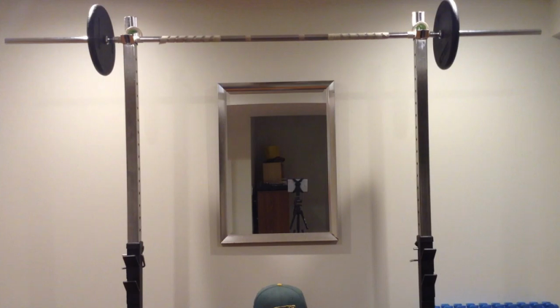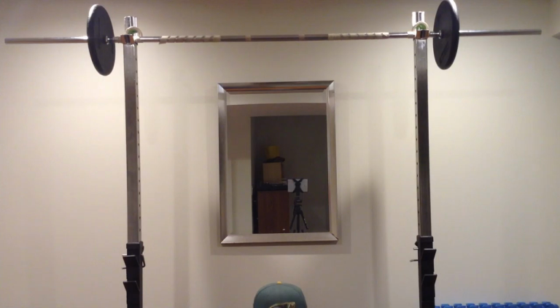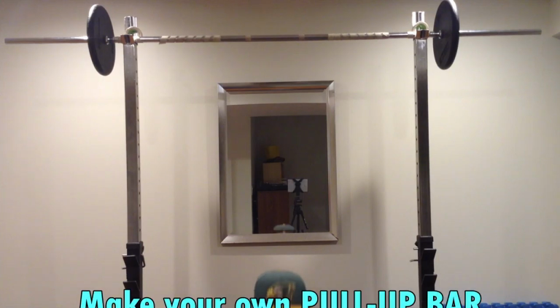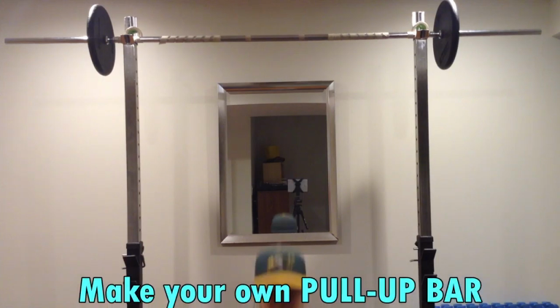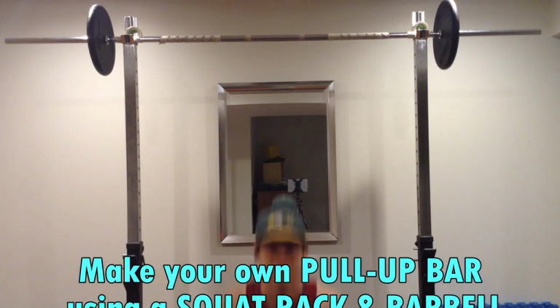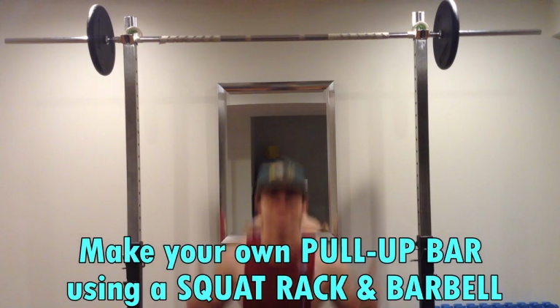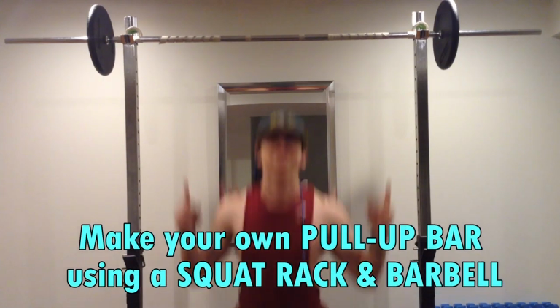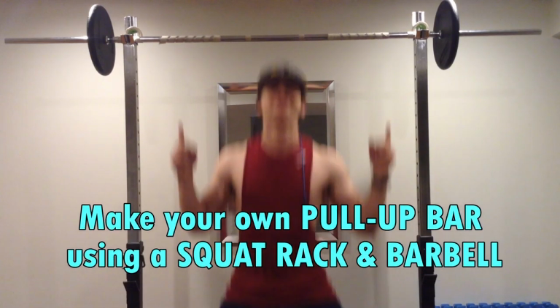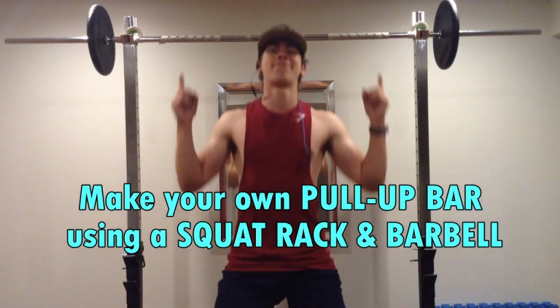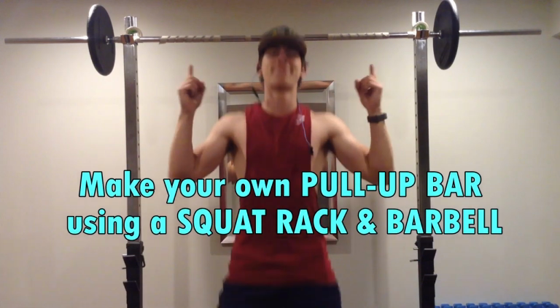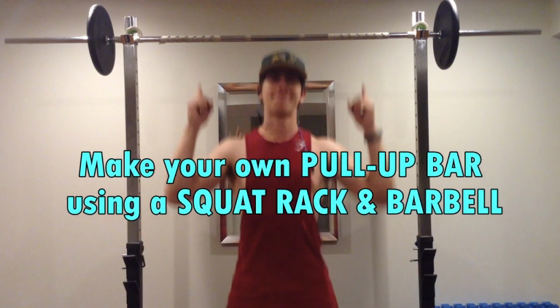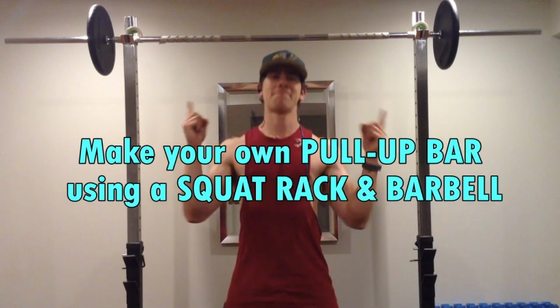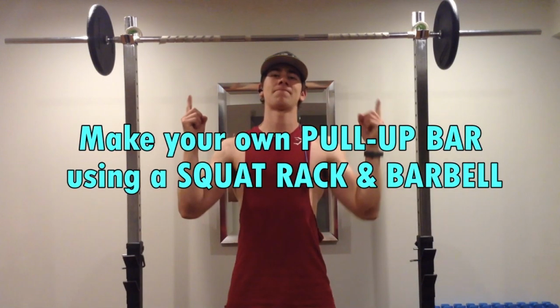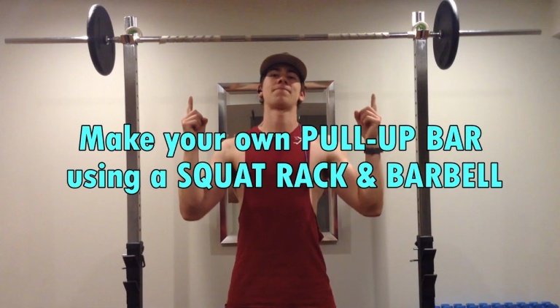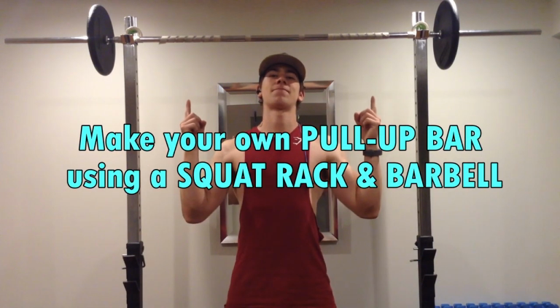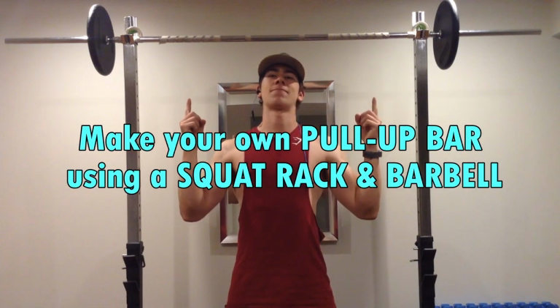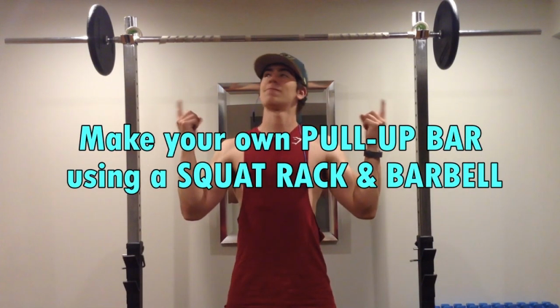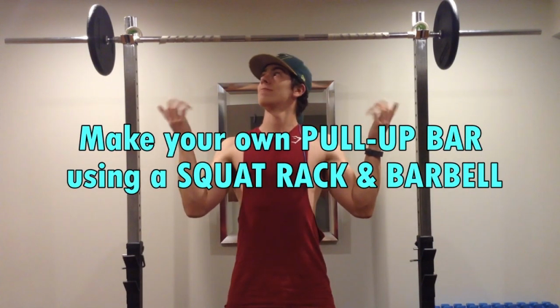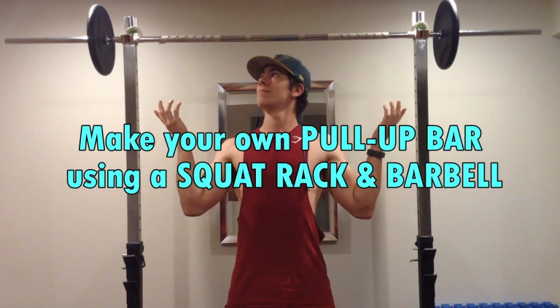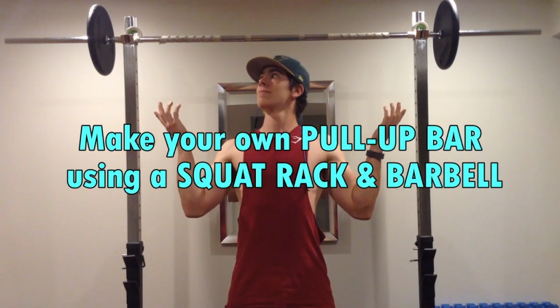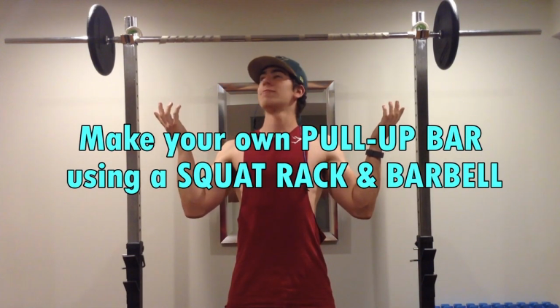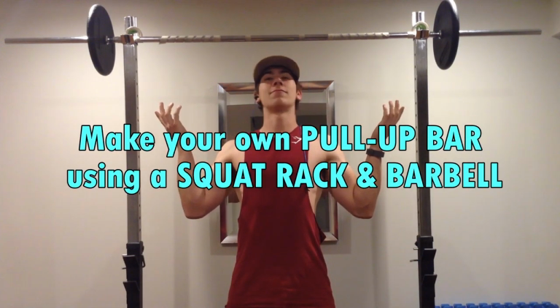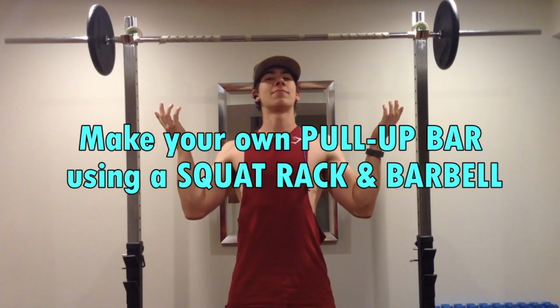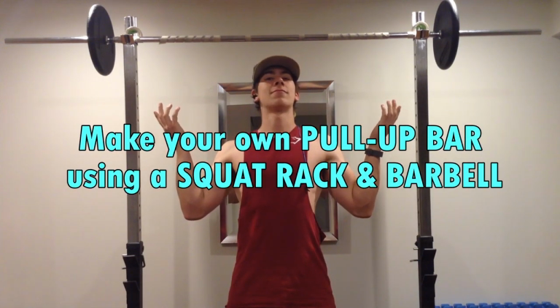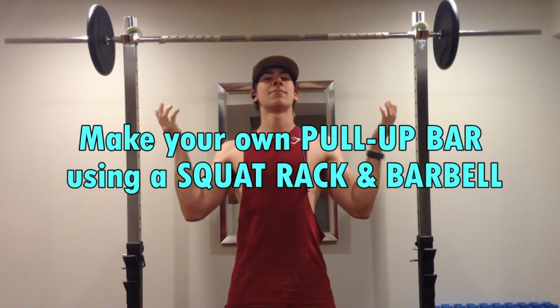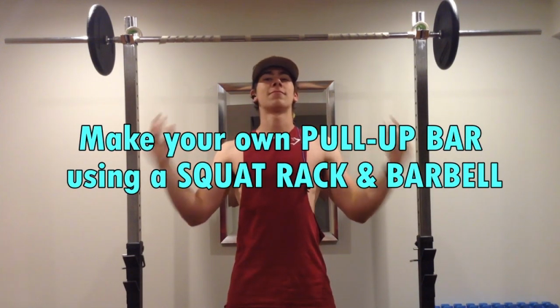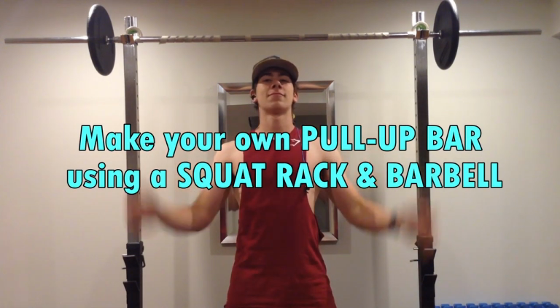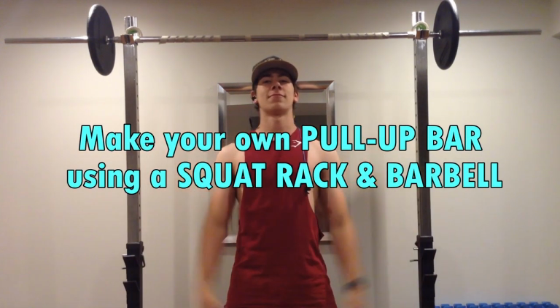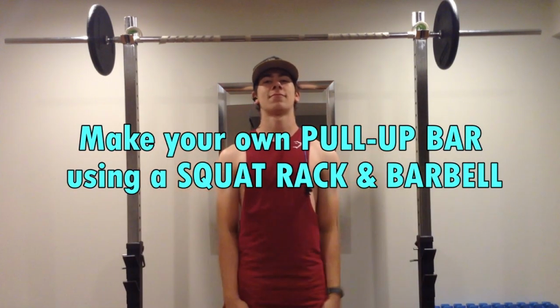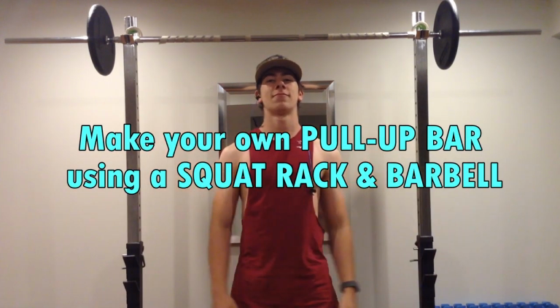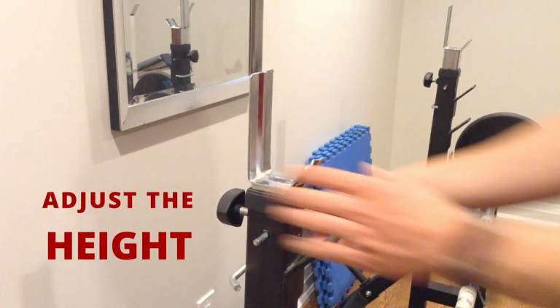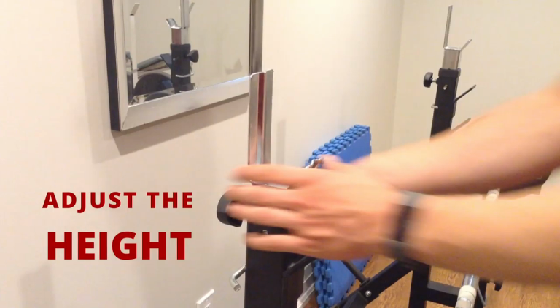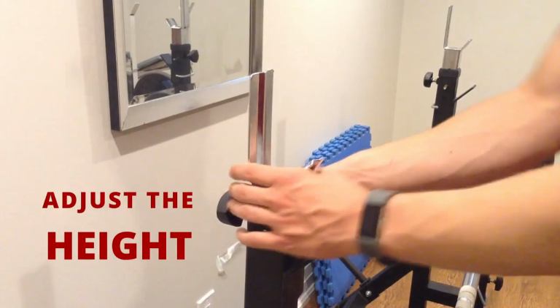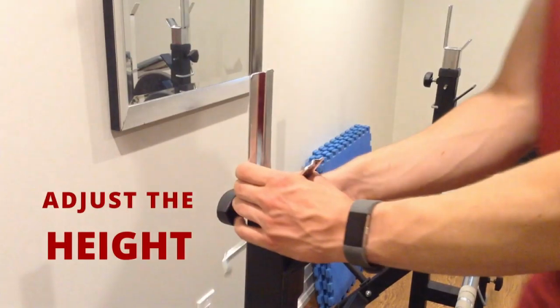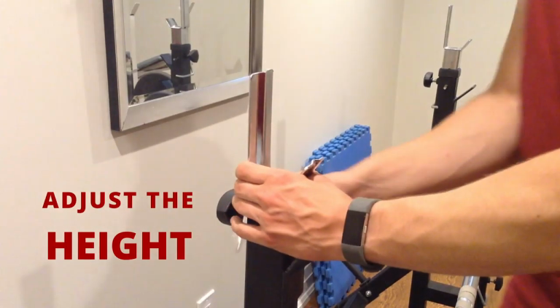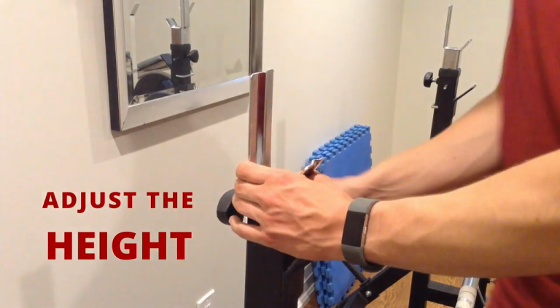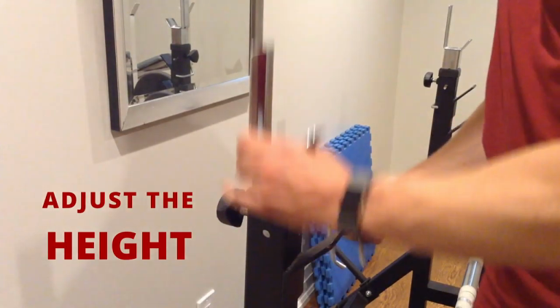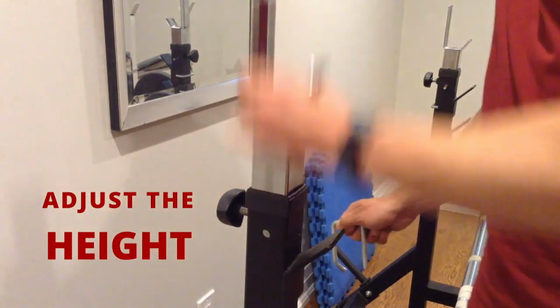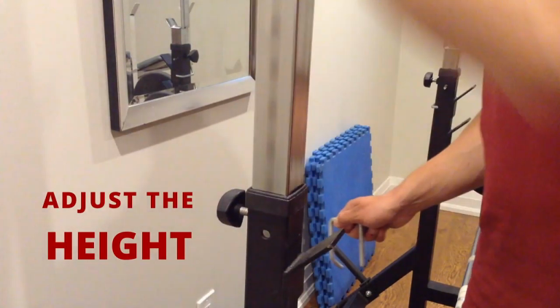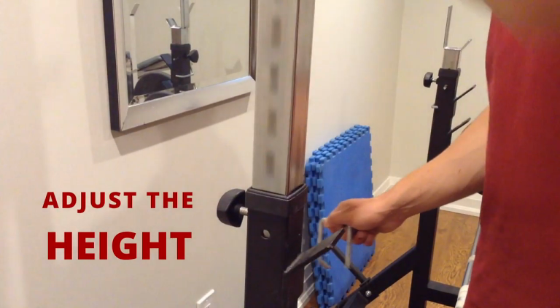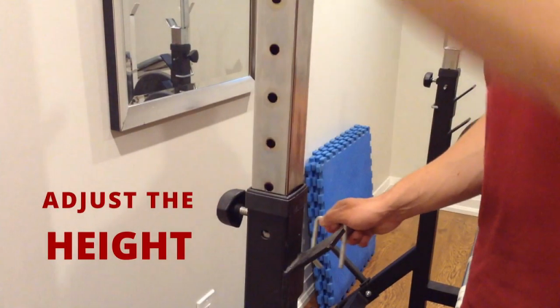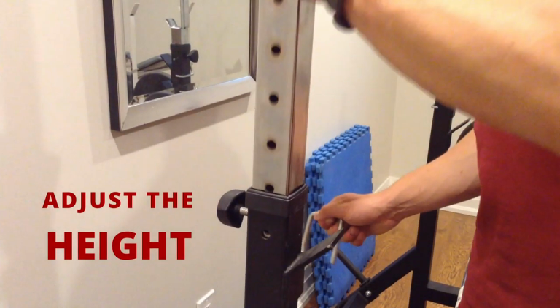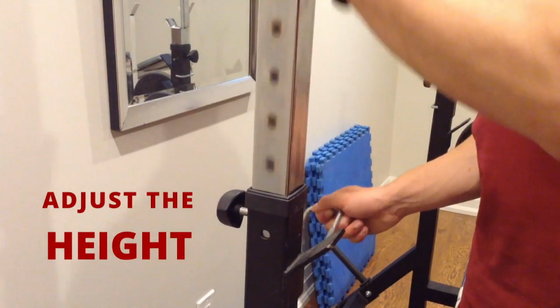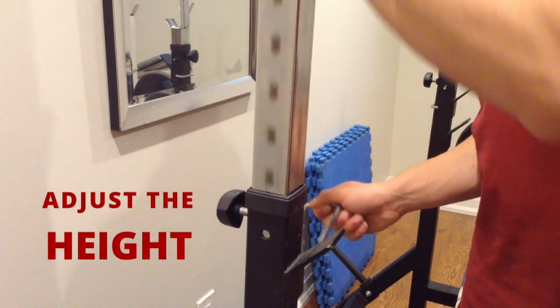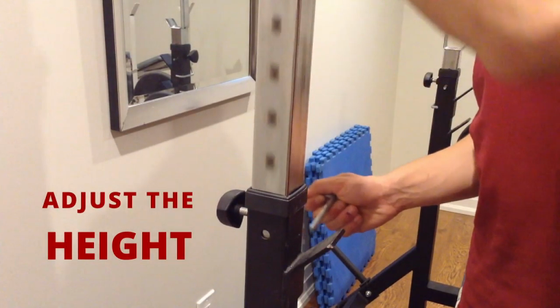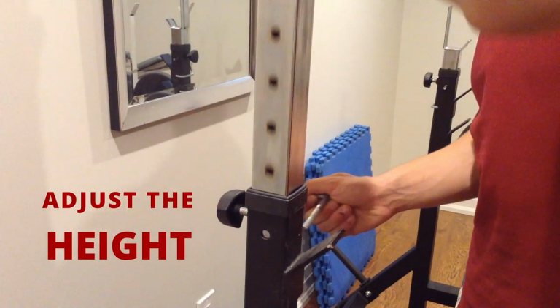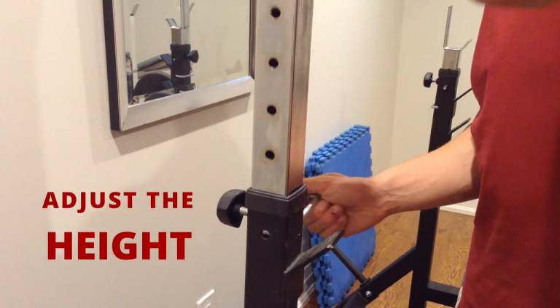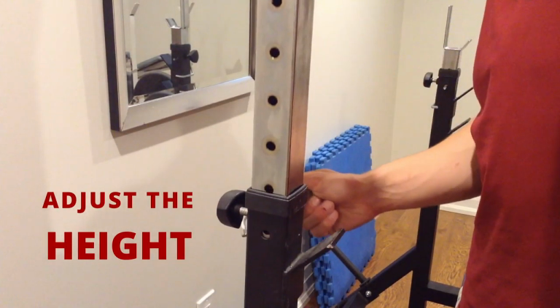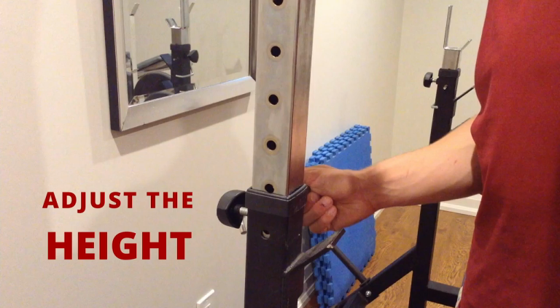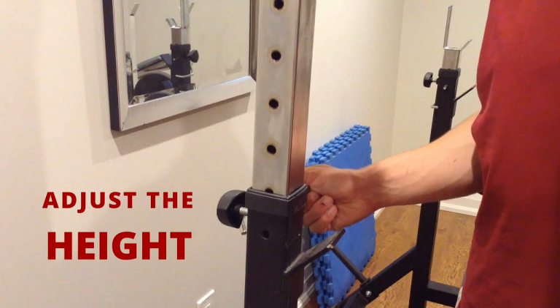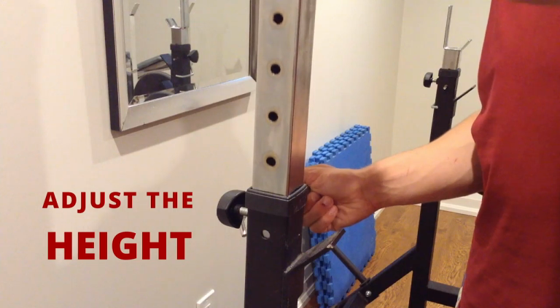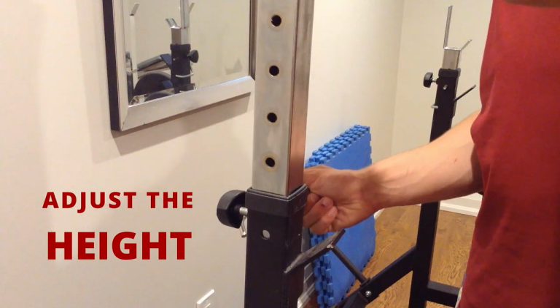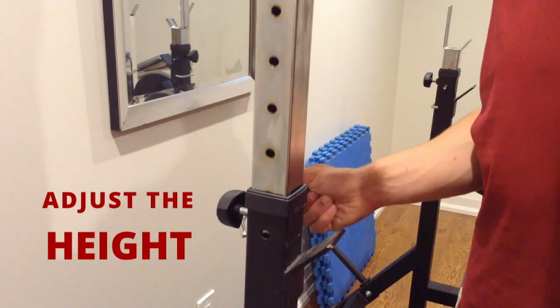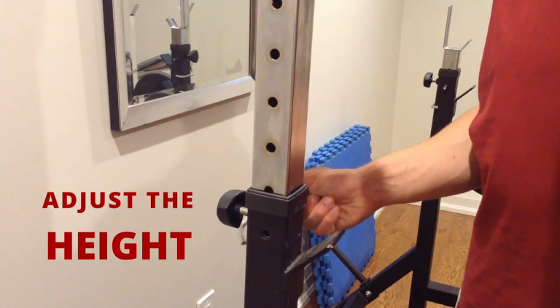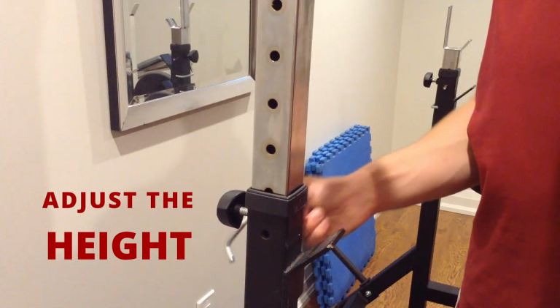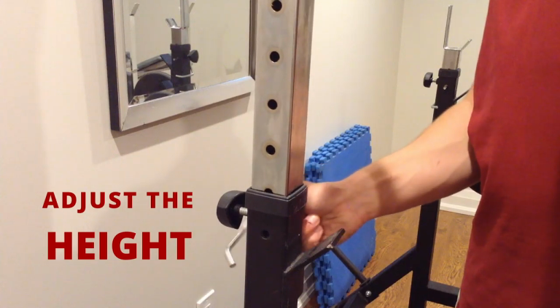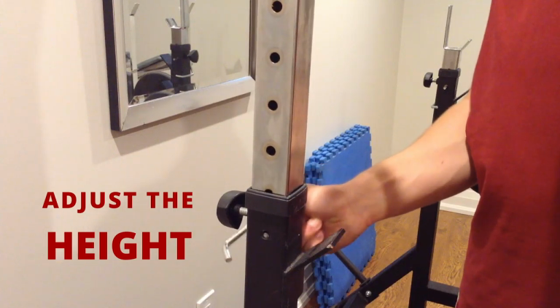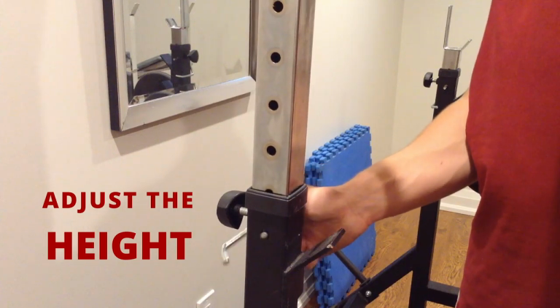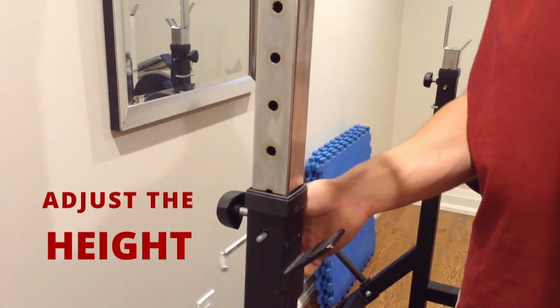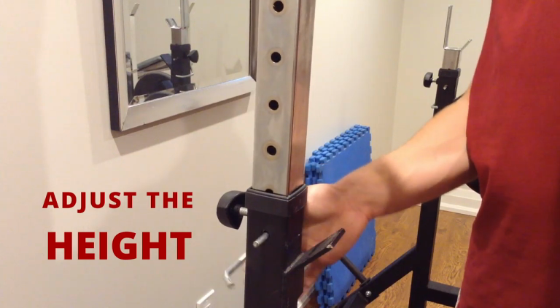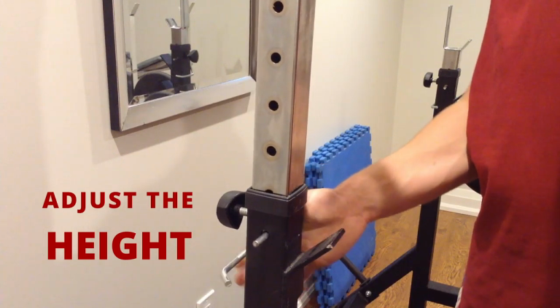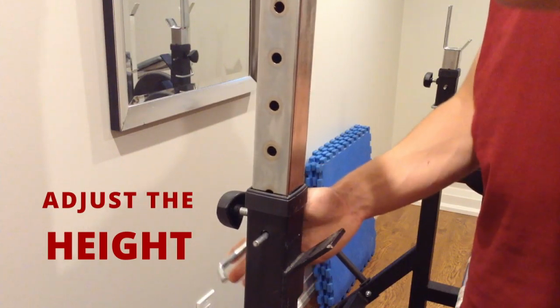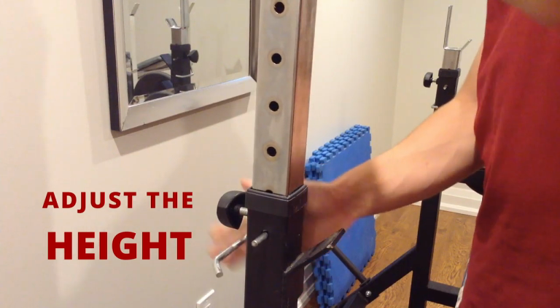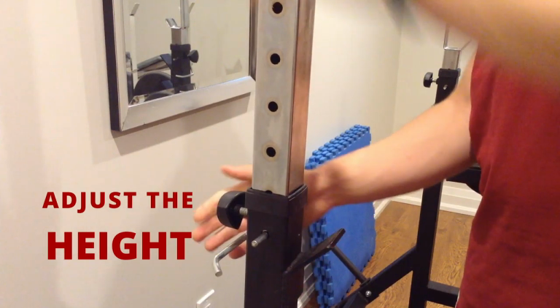How to make your own pull up bar with a squat rack and a barbell. First, adjust the height of your rack to the tallest position possible.